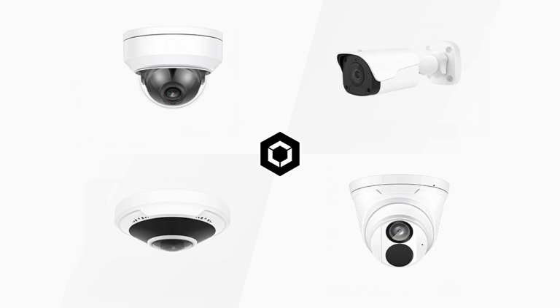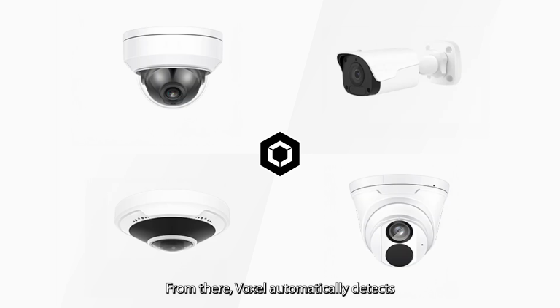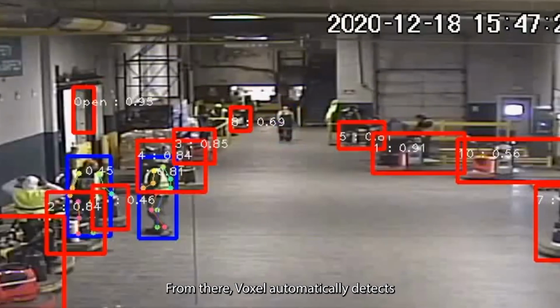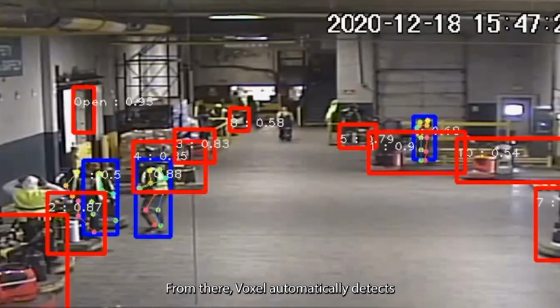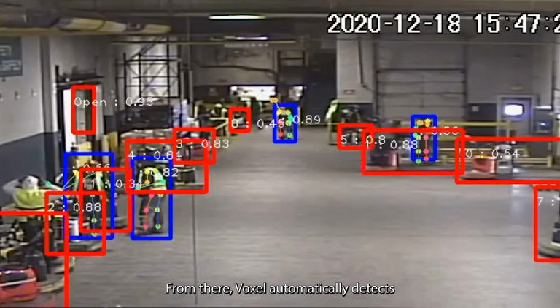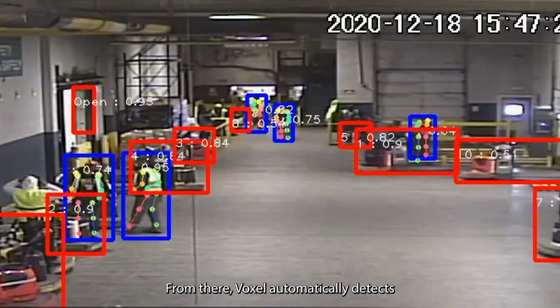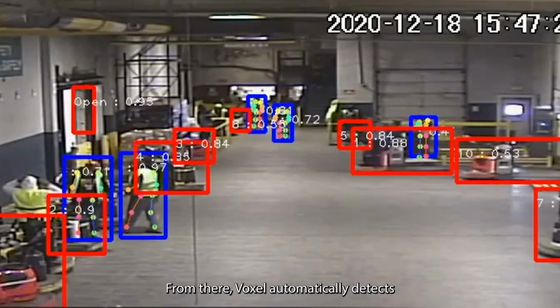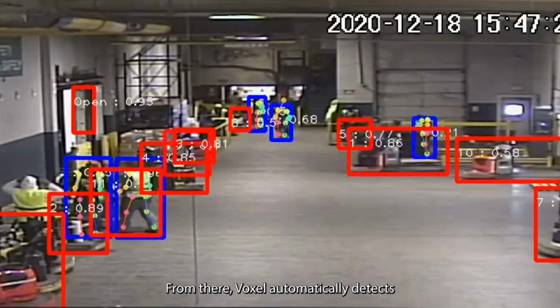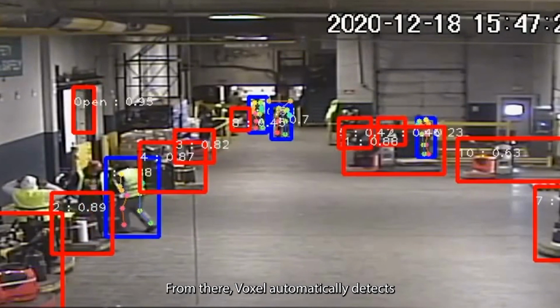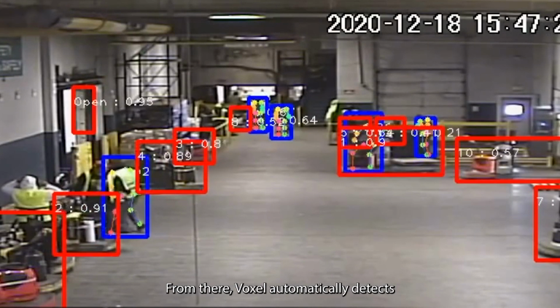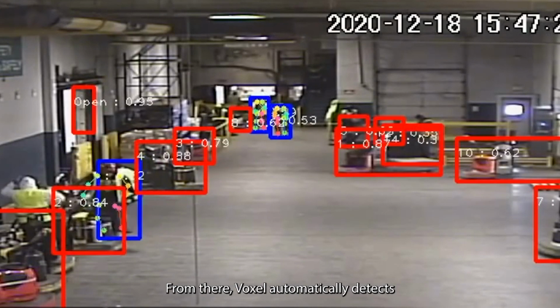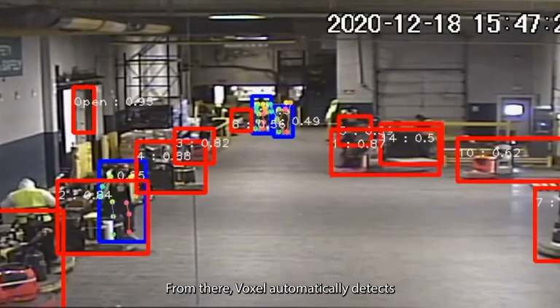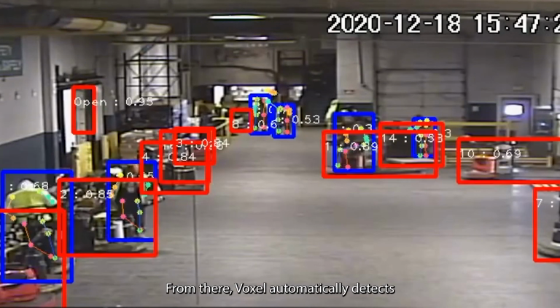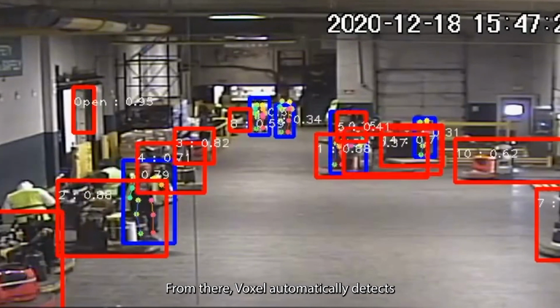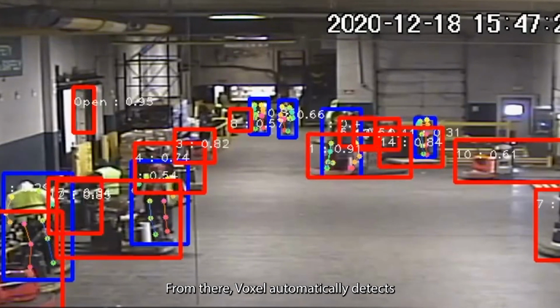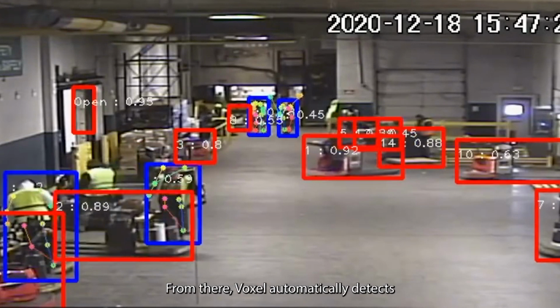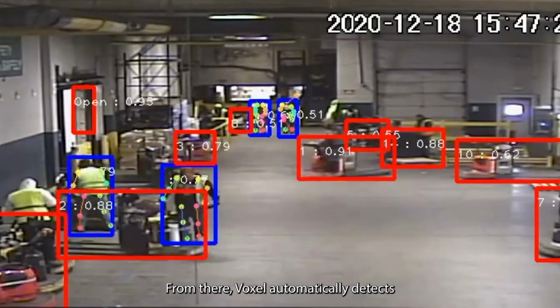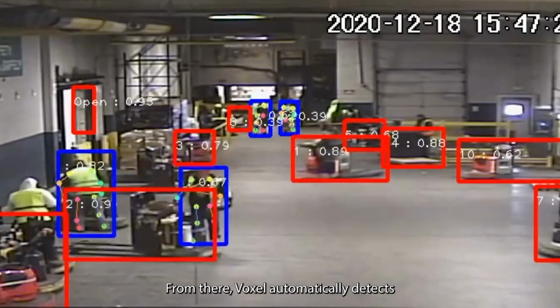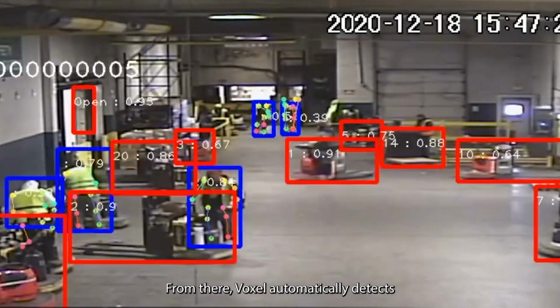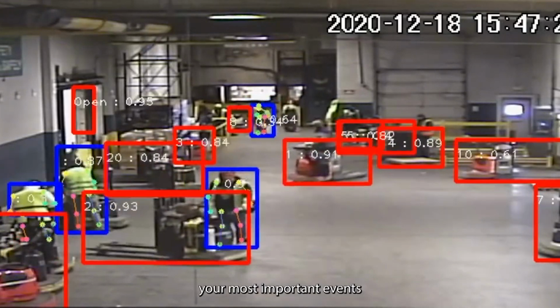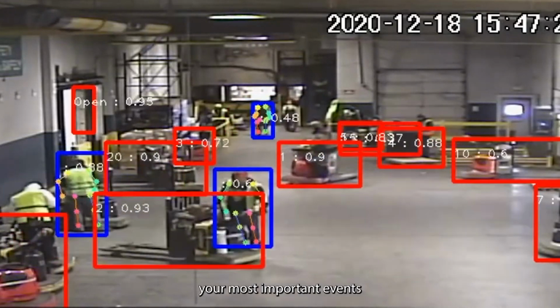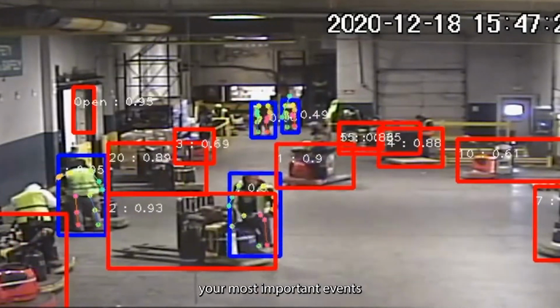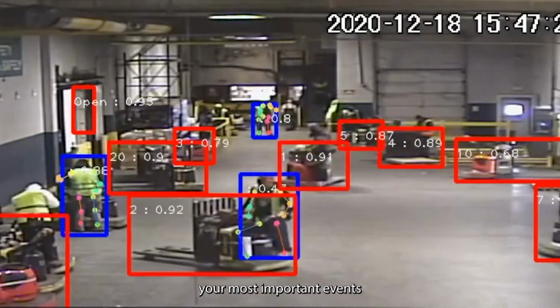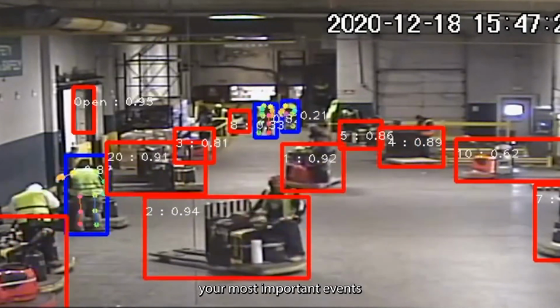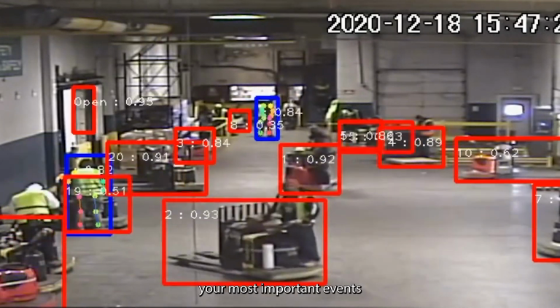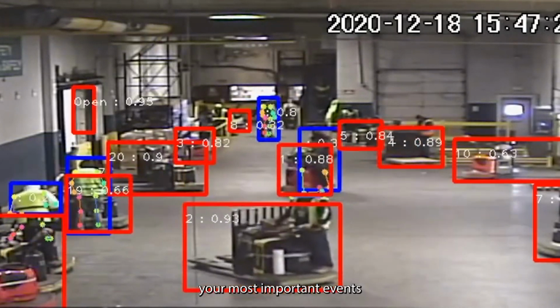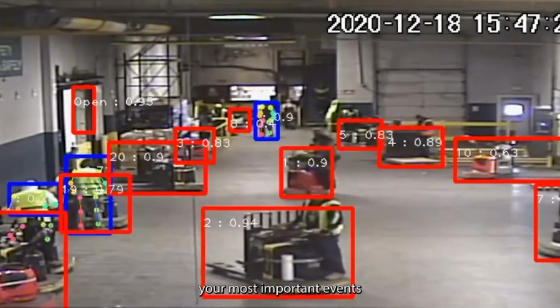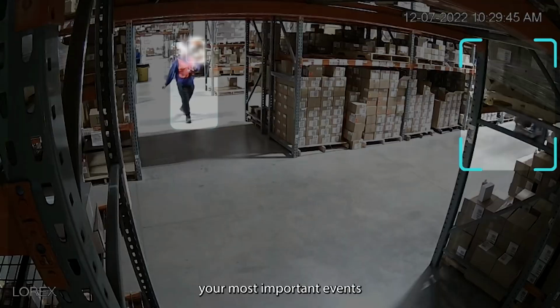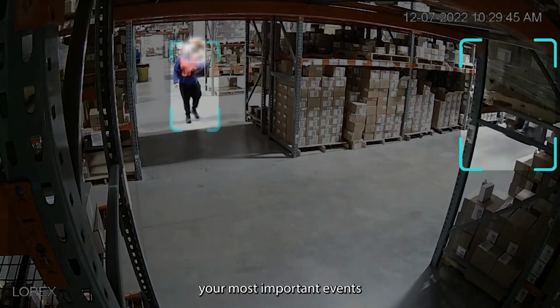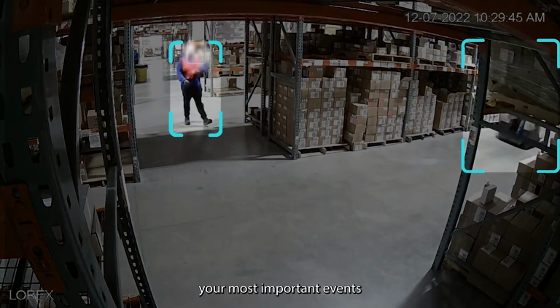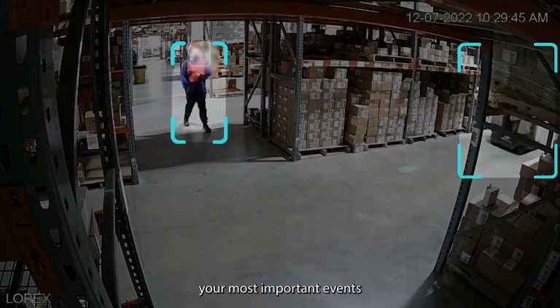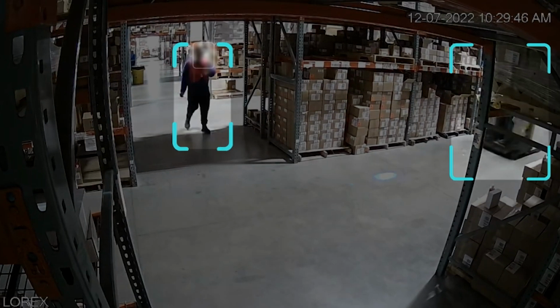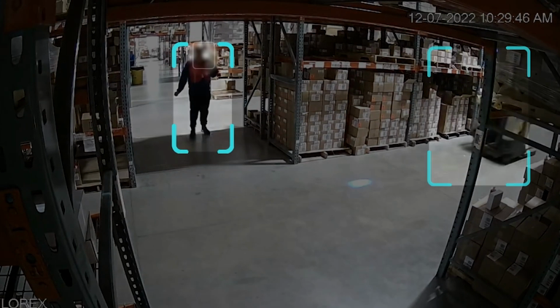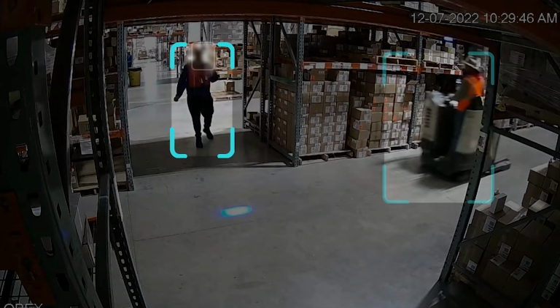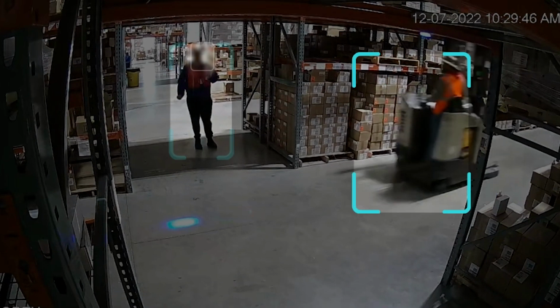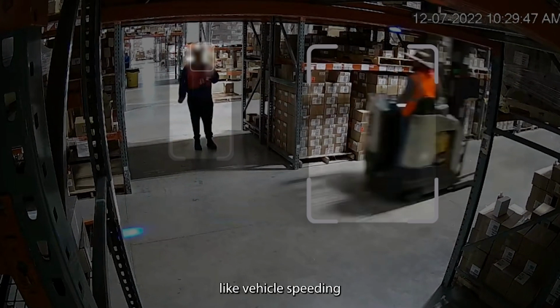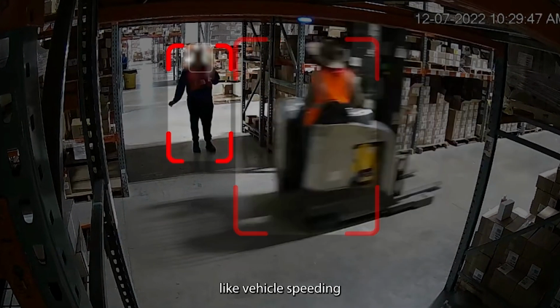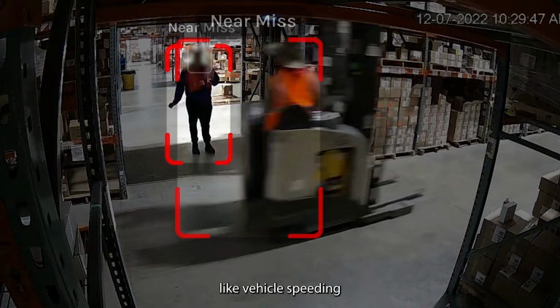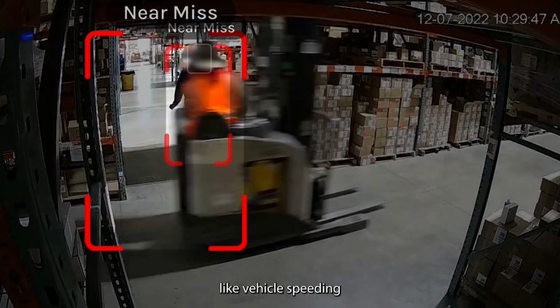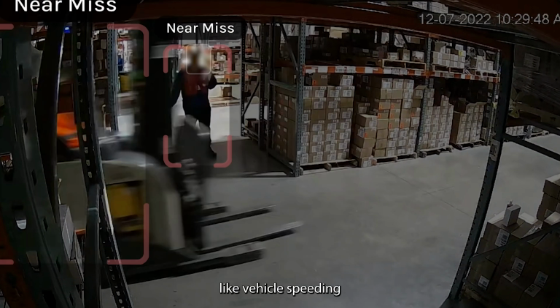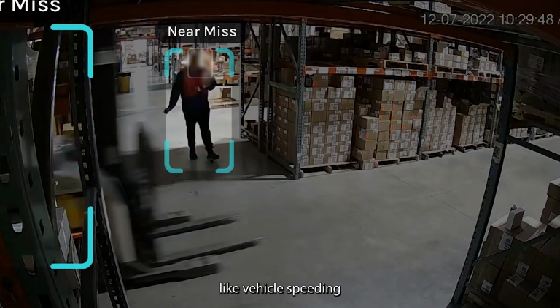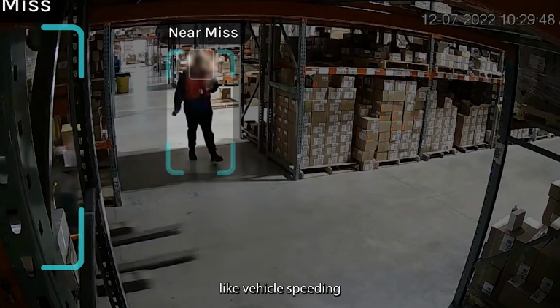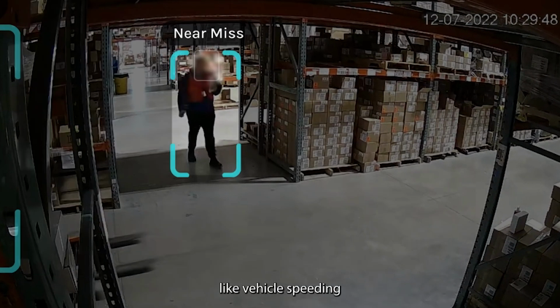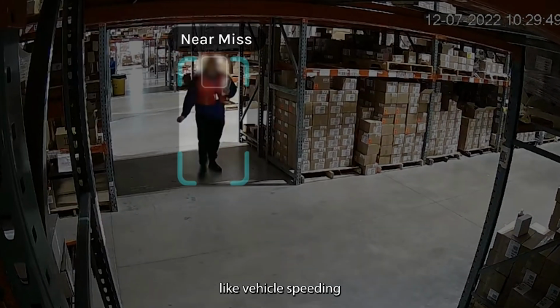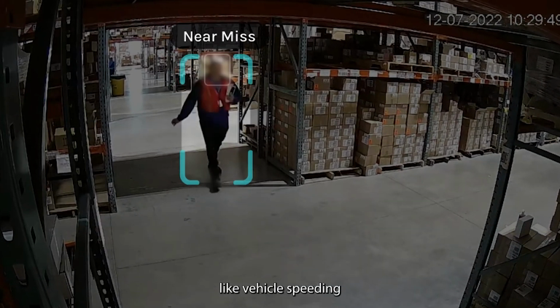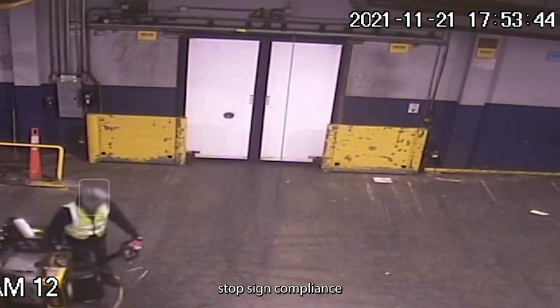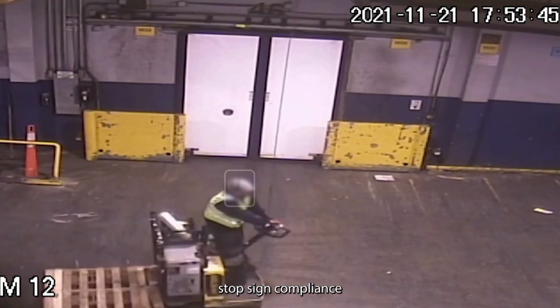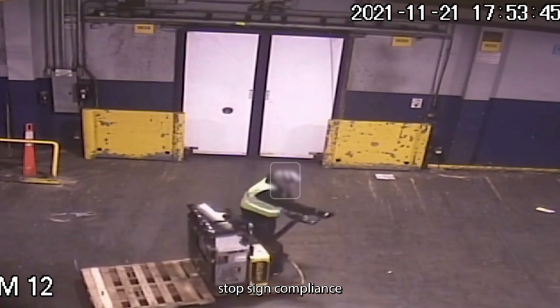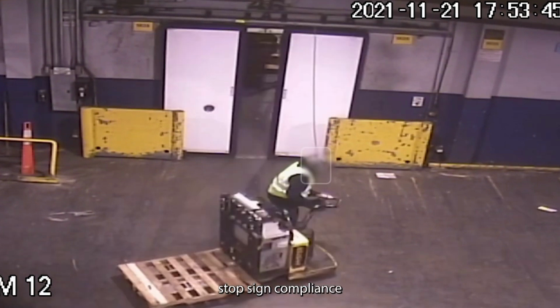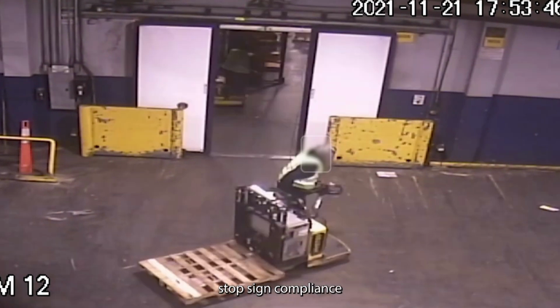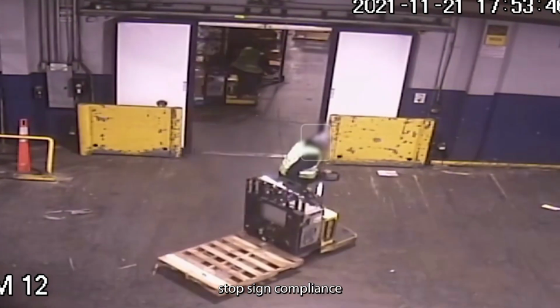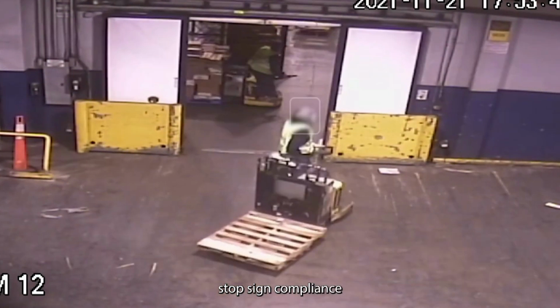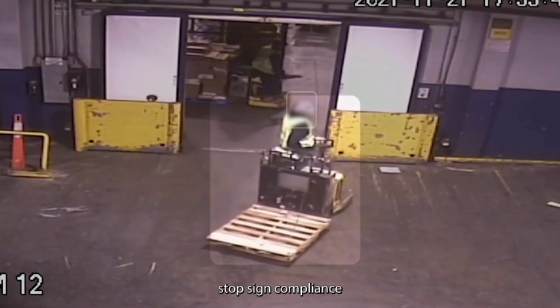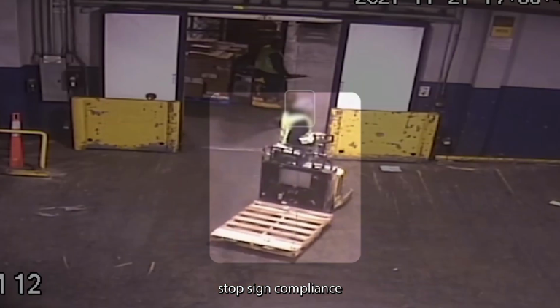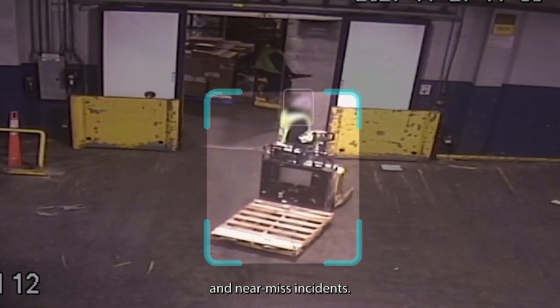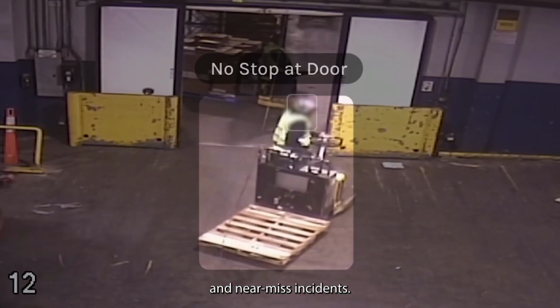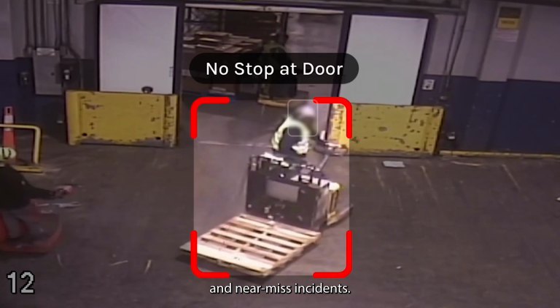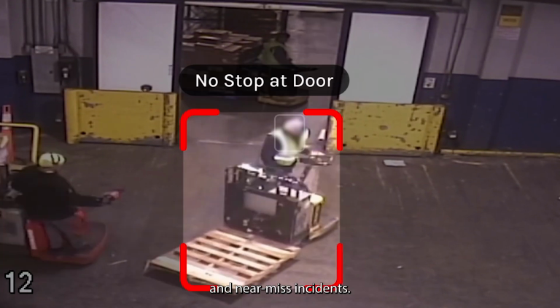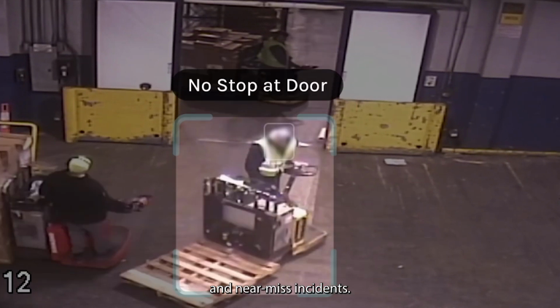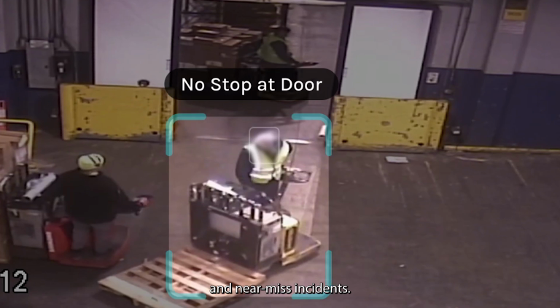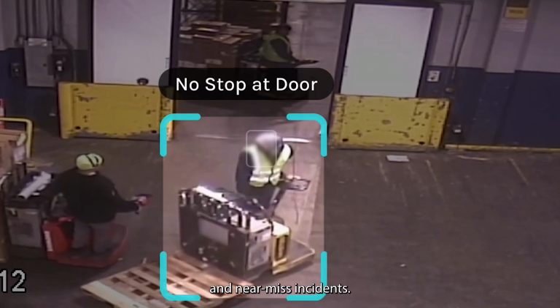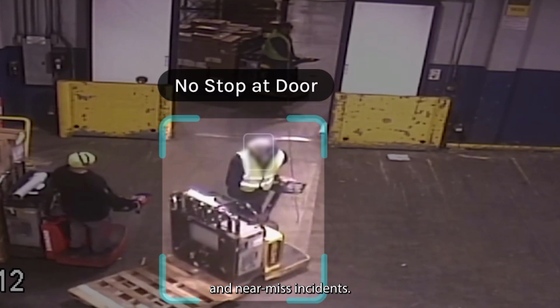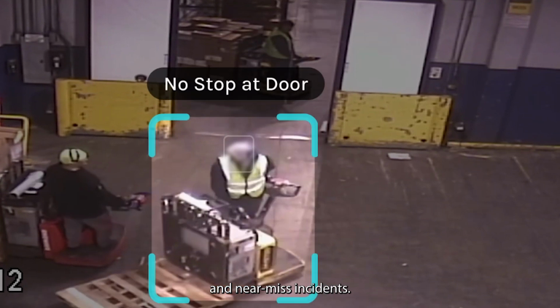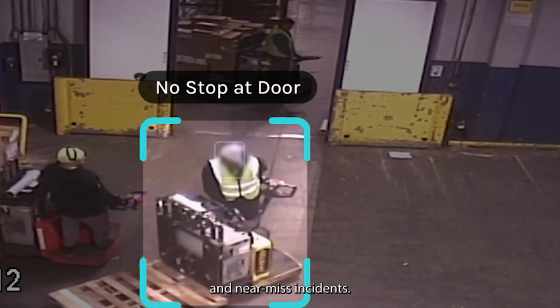From there, Voxel automatically detects your most important events, like vehicle speeding, stopping, and near-miss incidents.